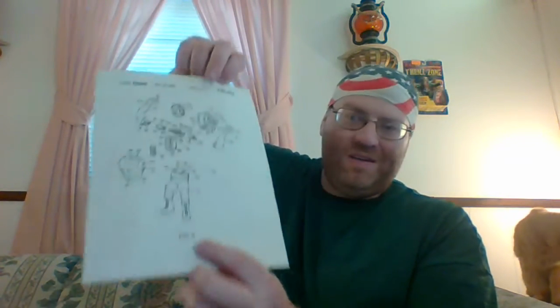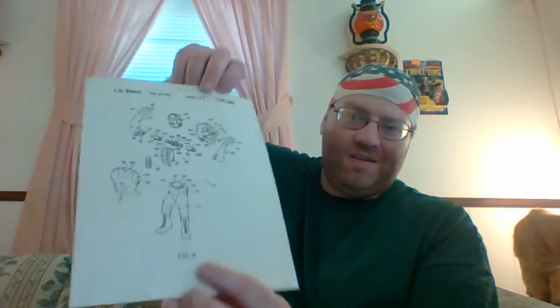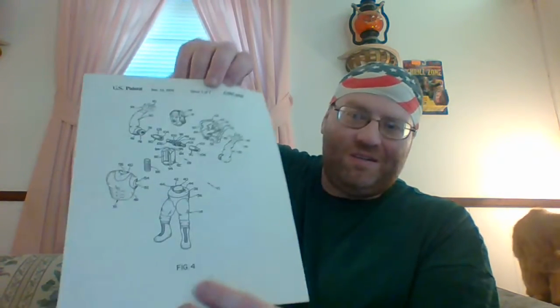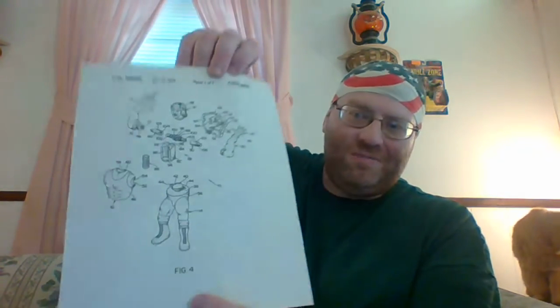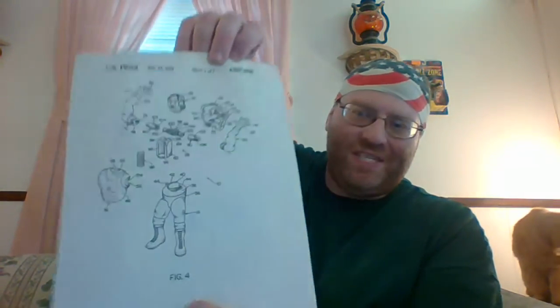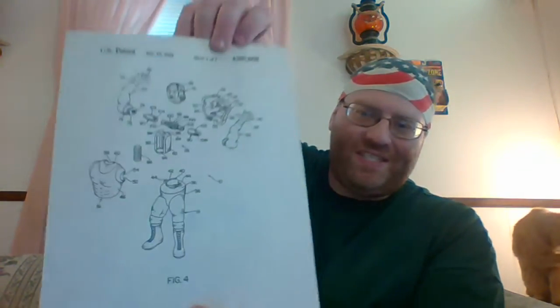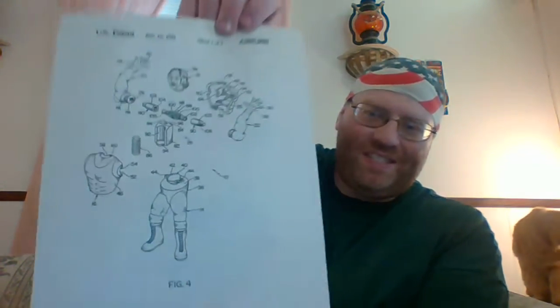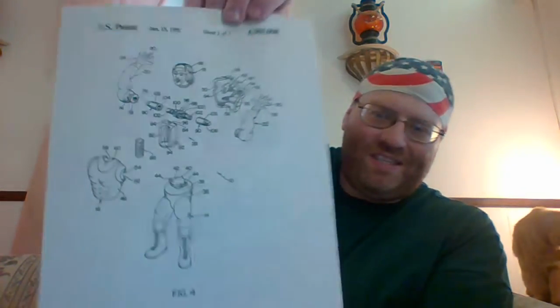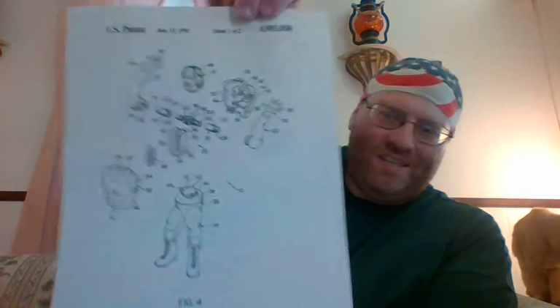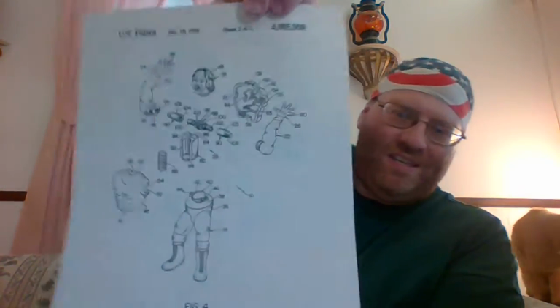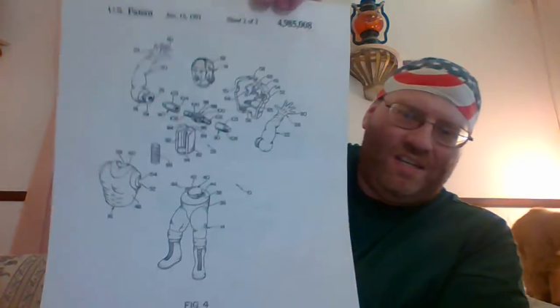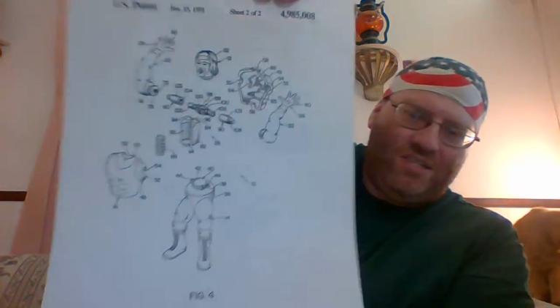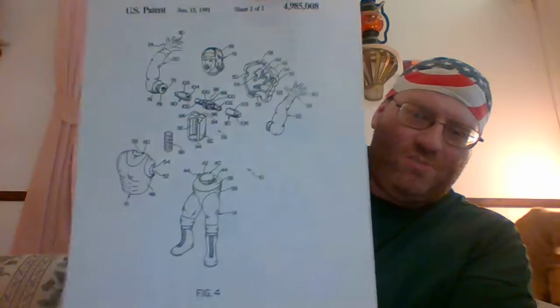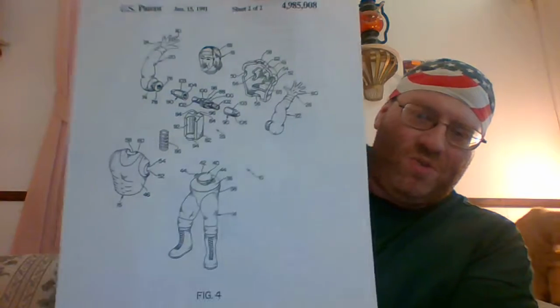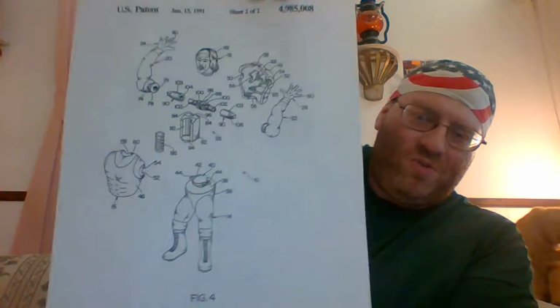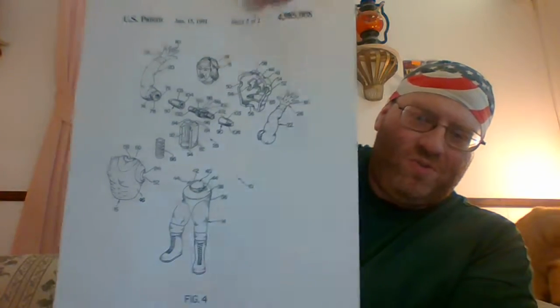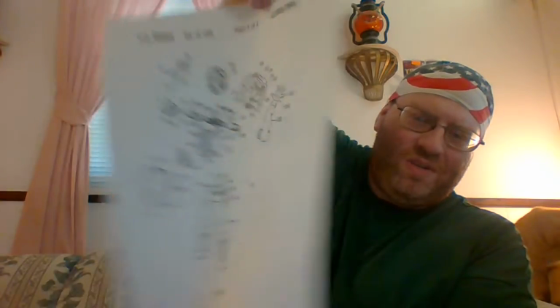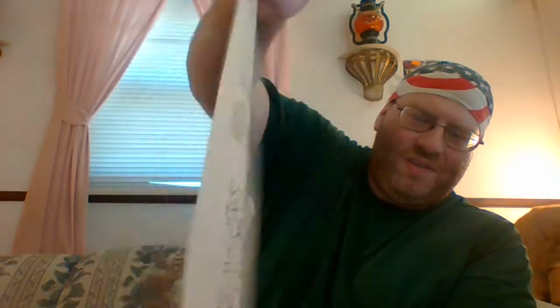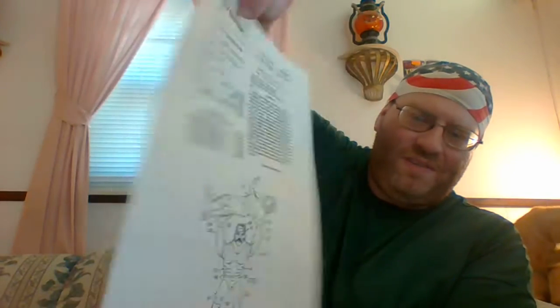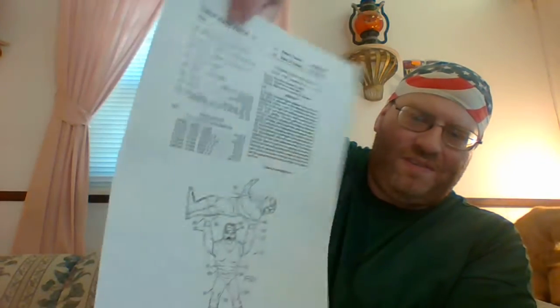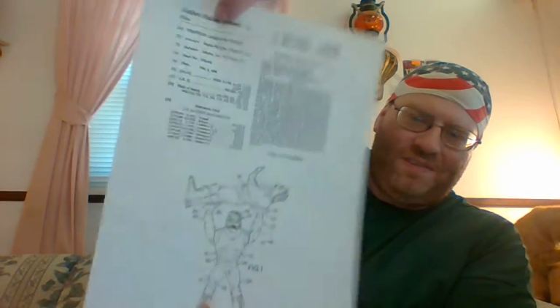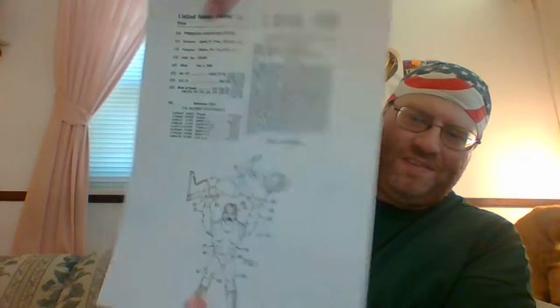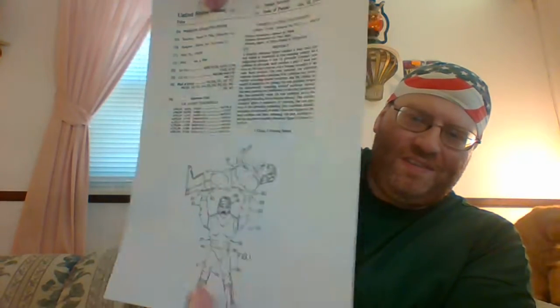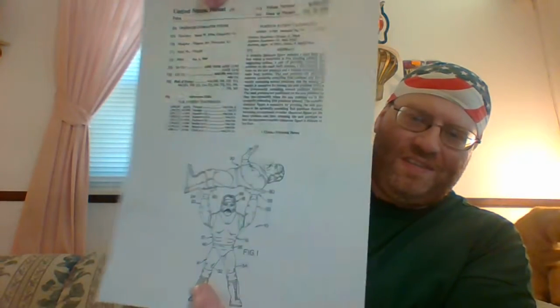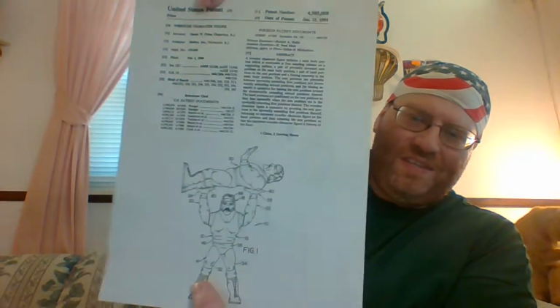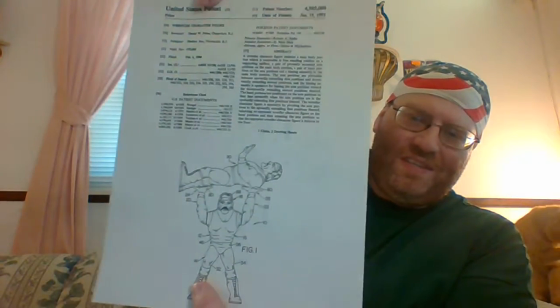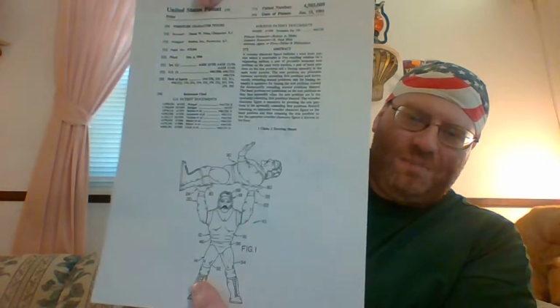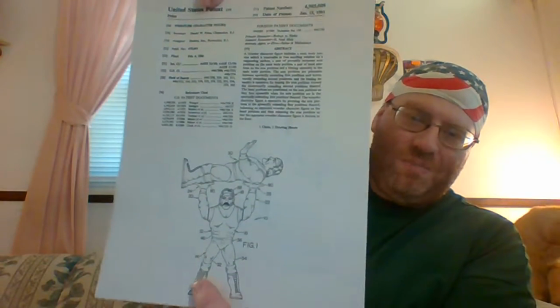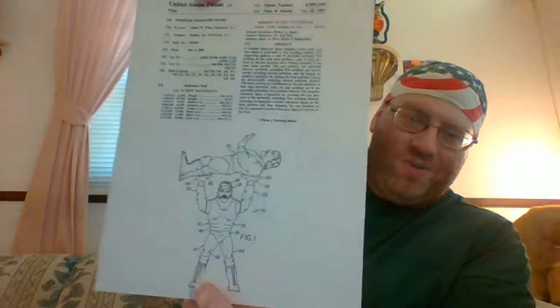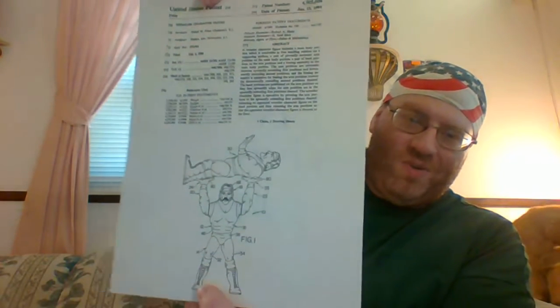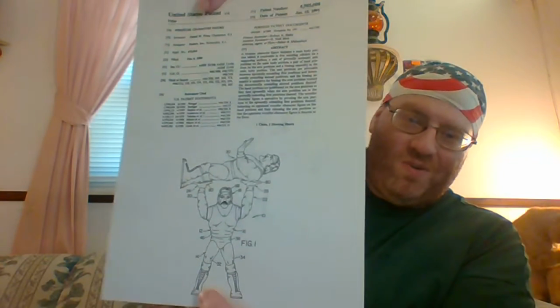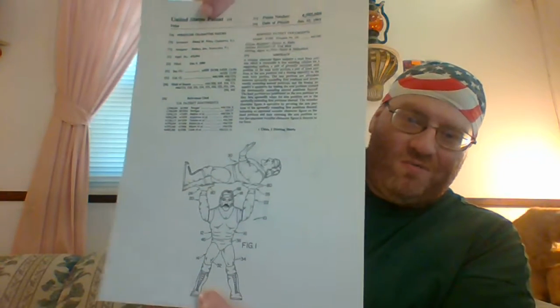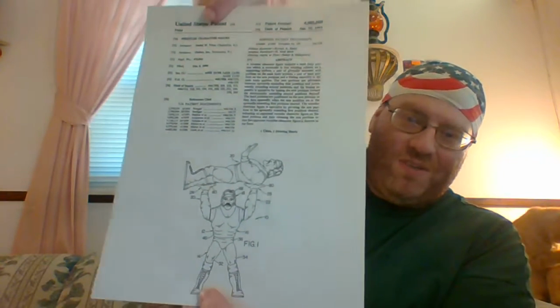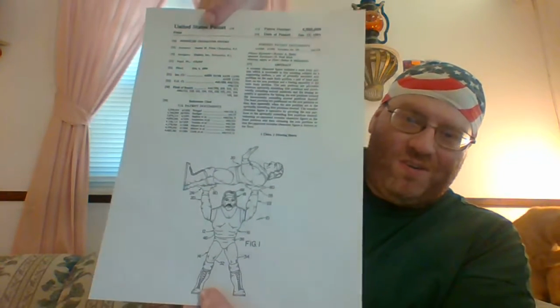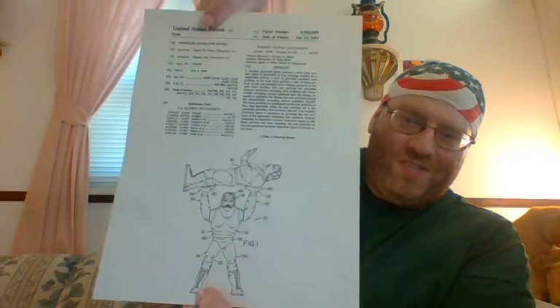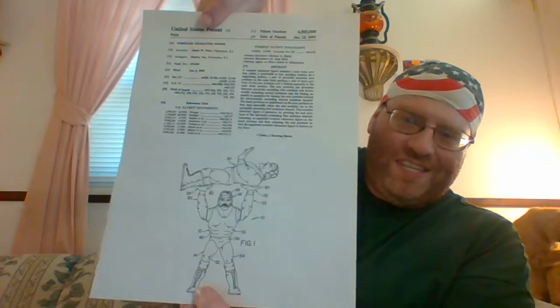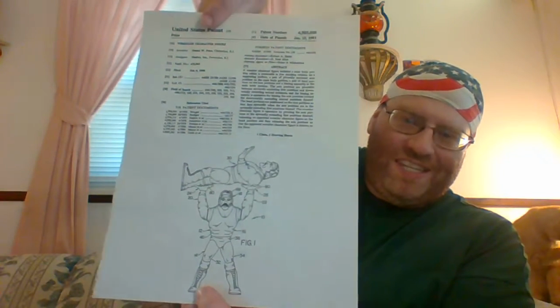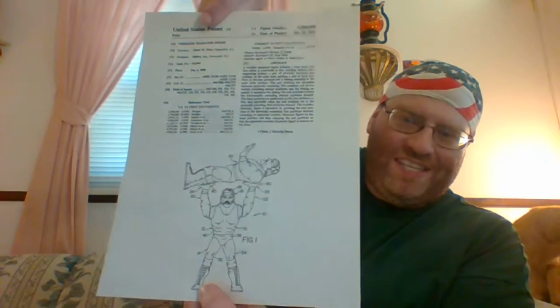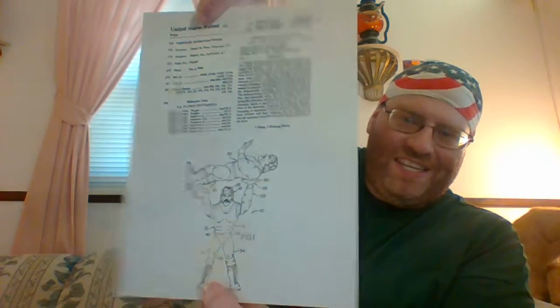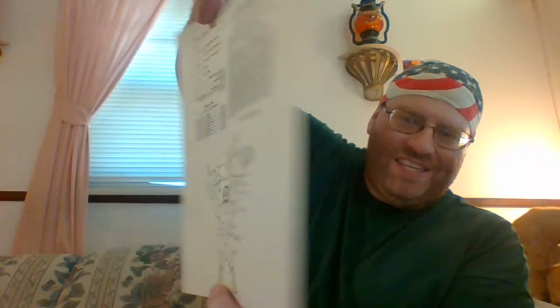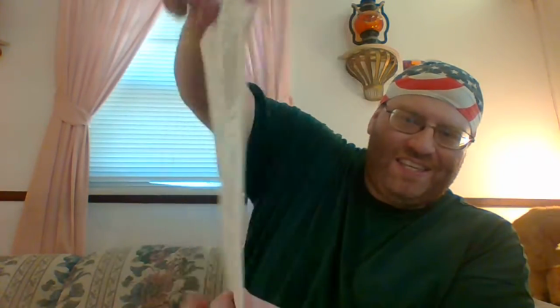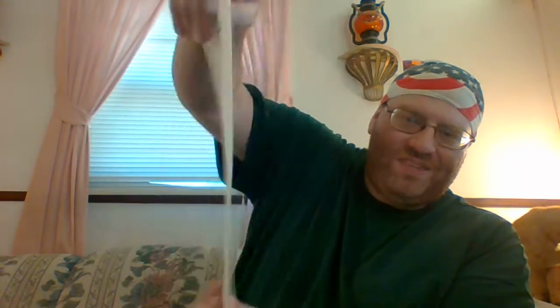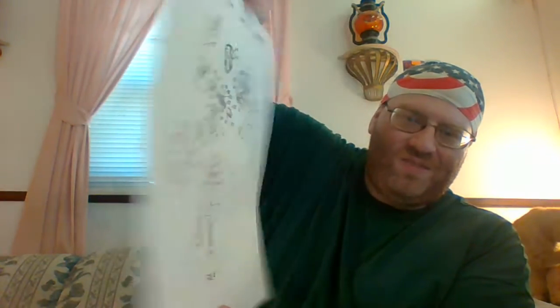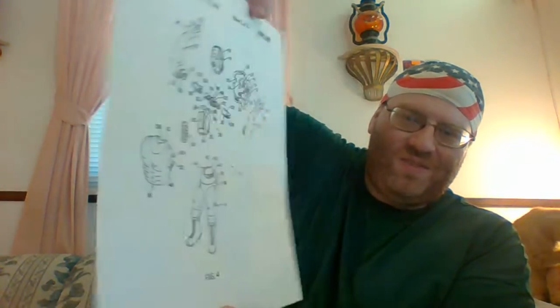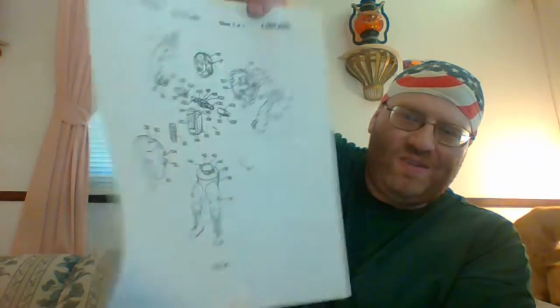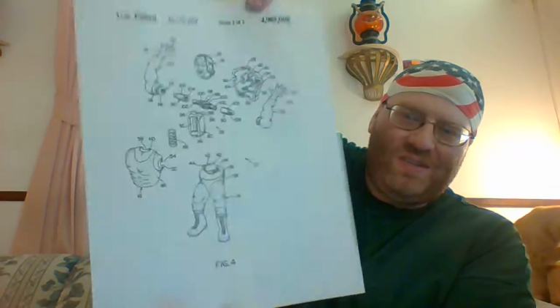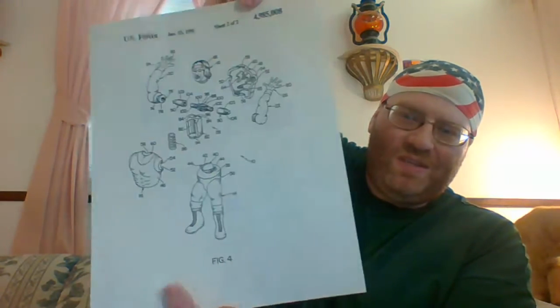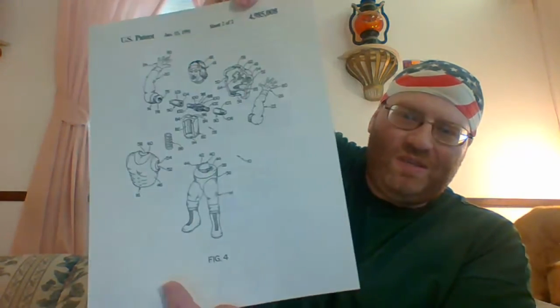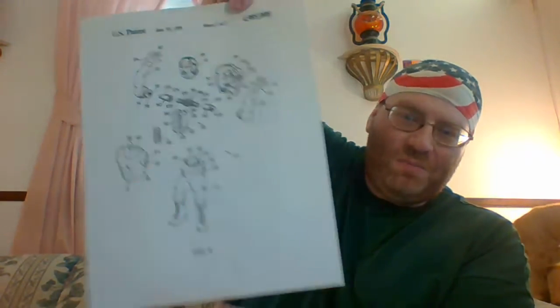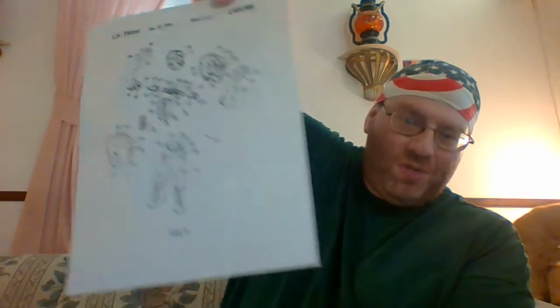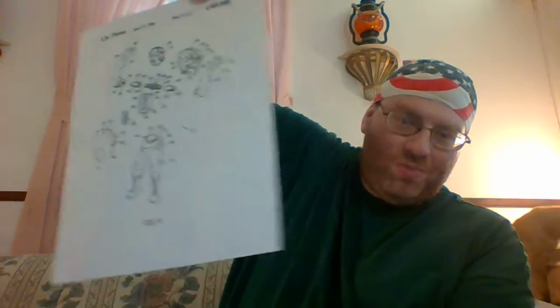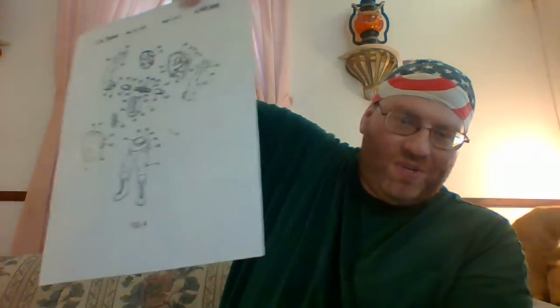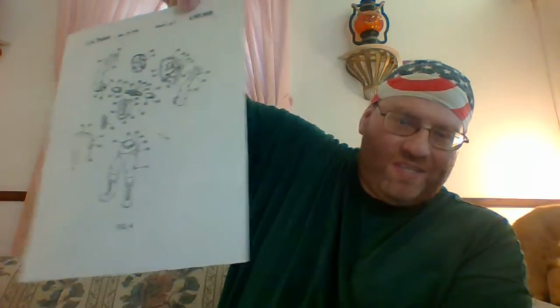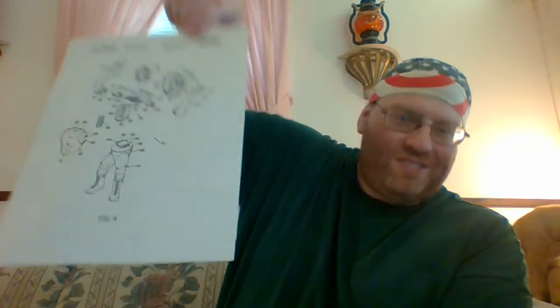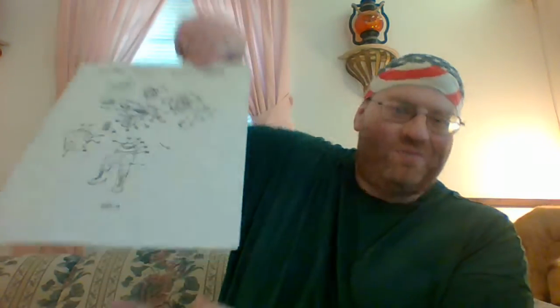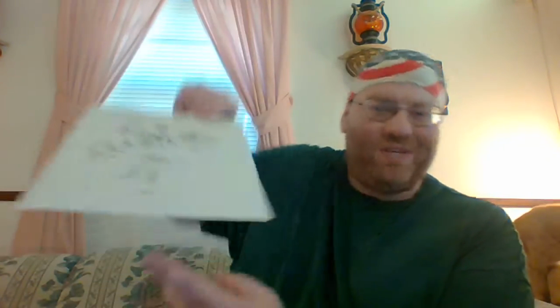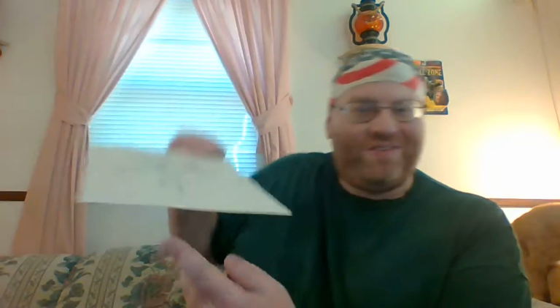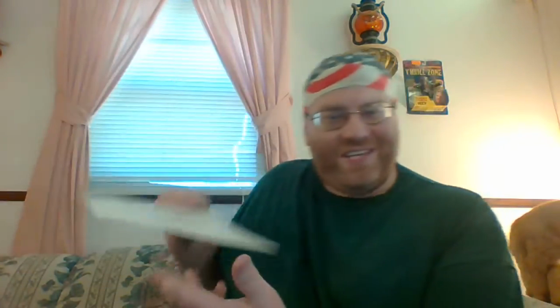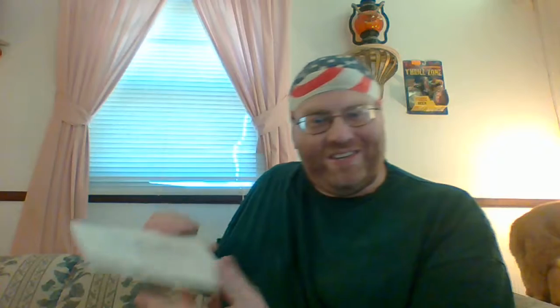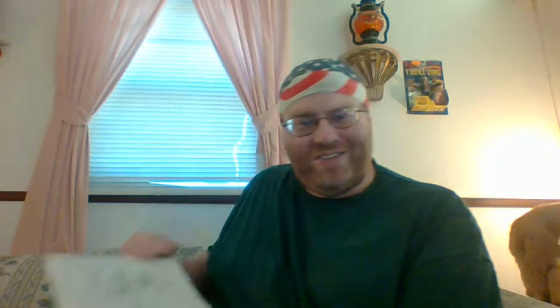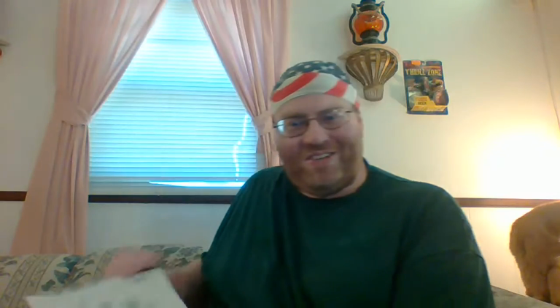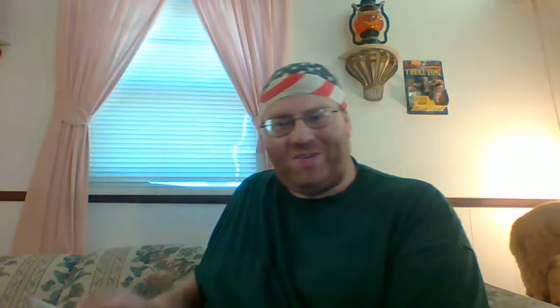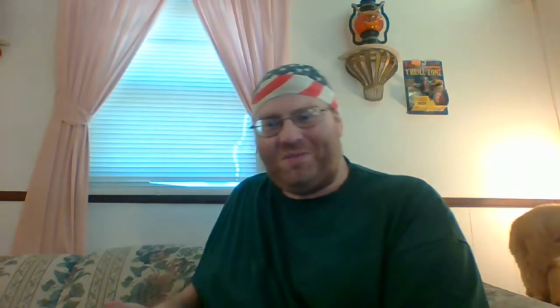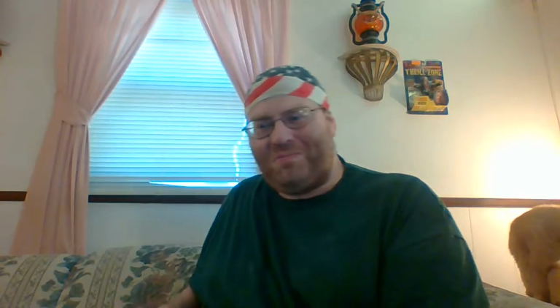Up next, a house for a build-your-own figure set — blueprints, whatever the hell you call them.